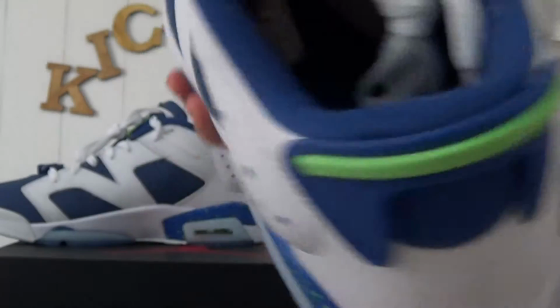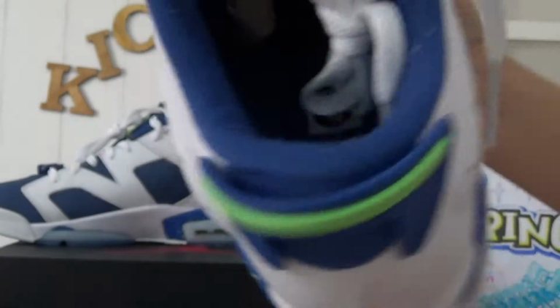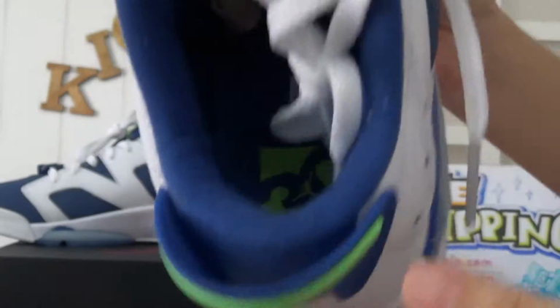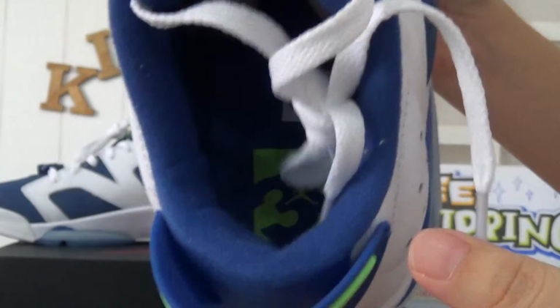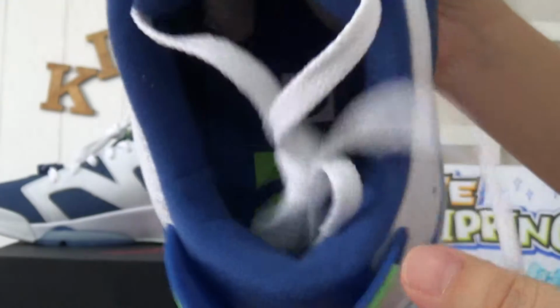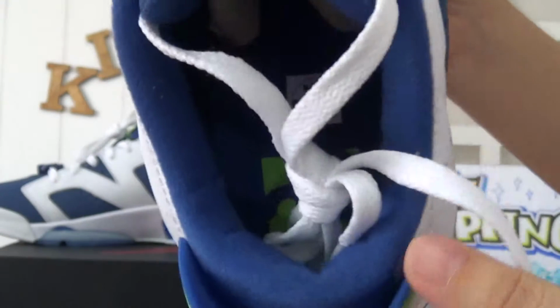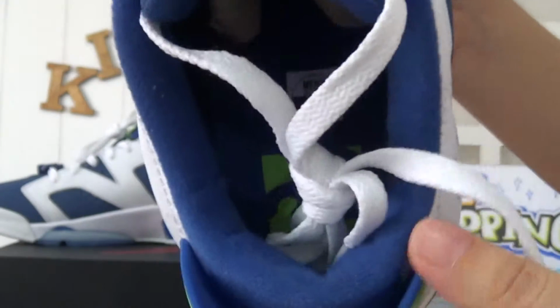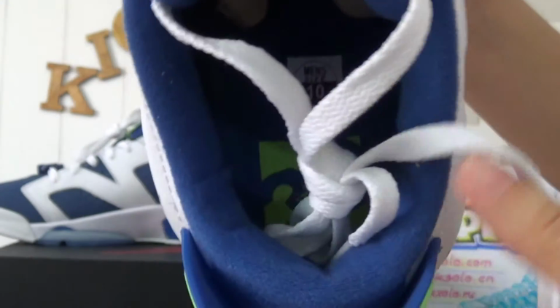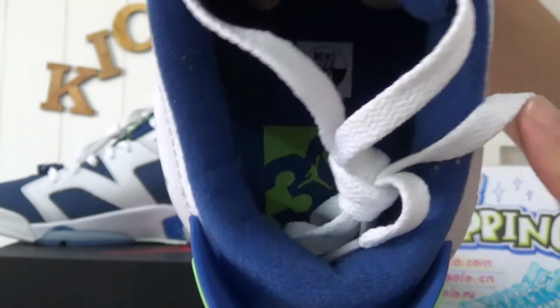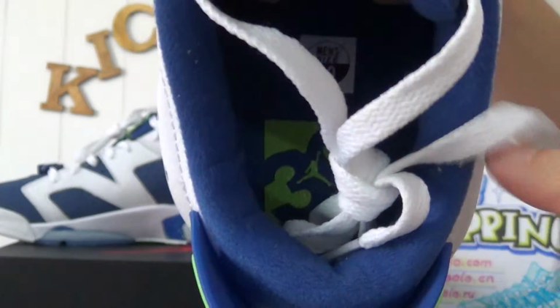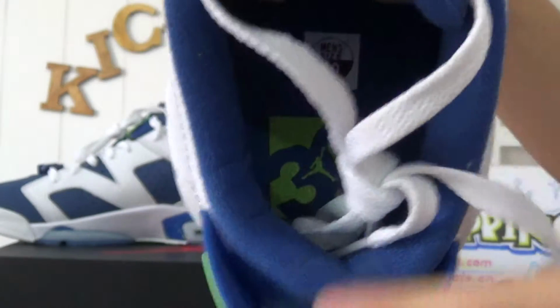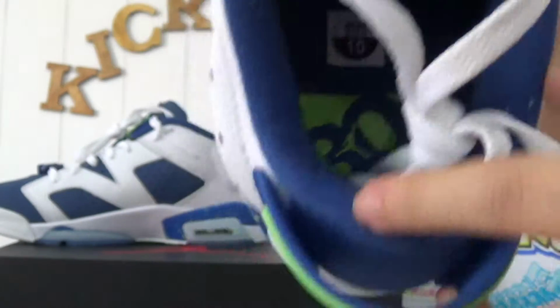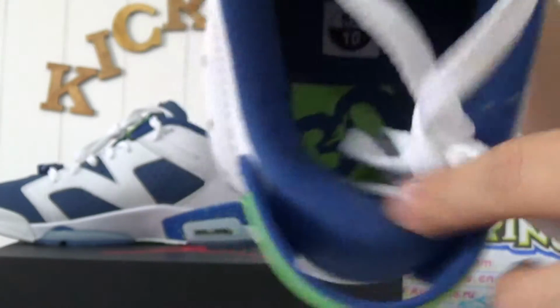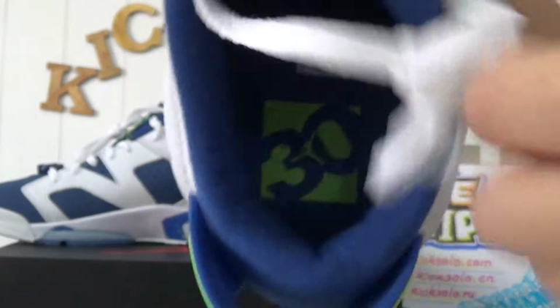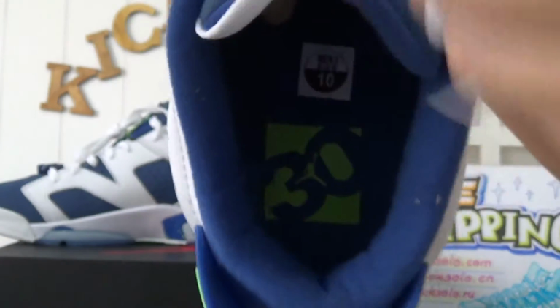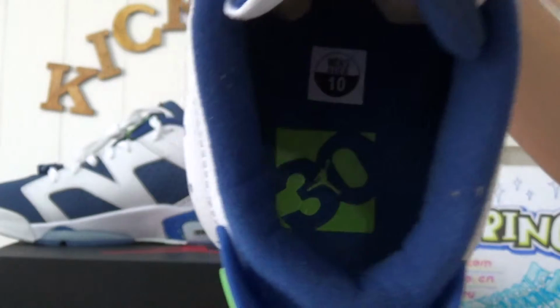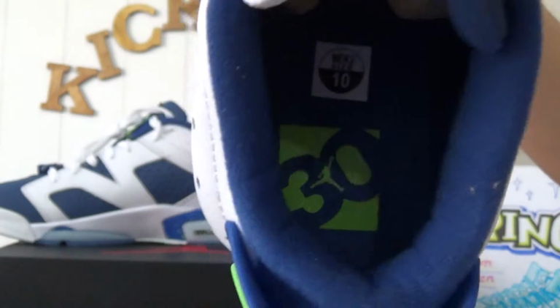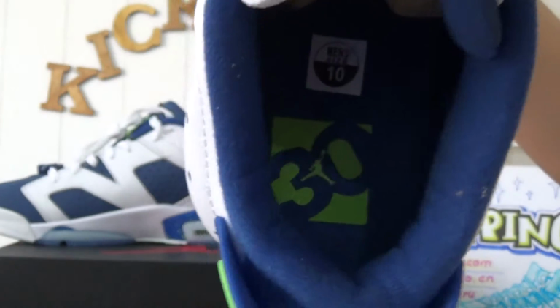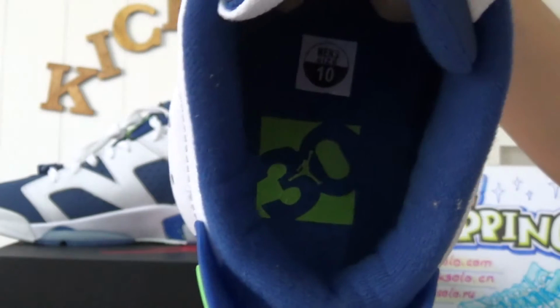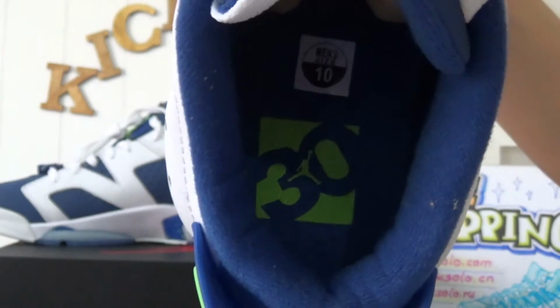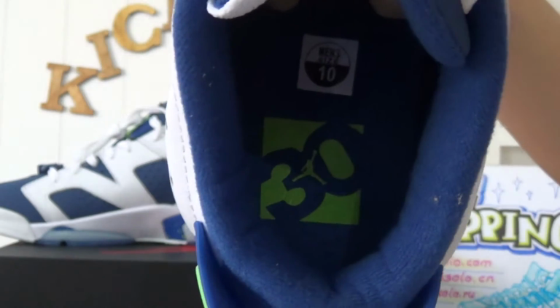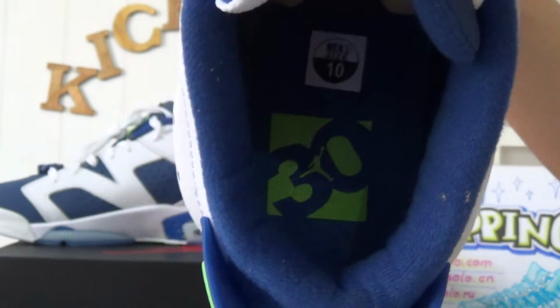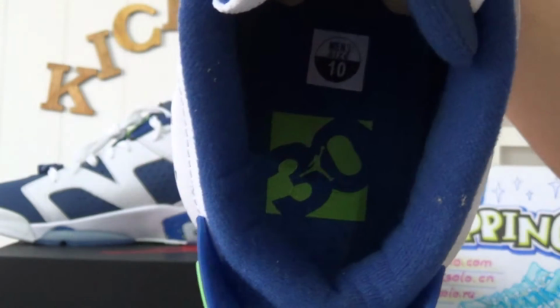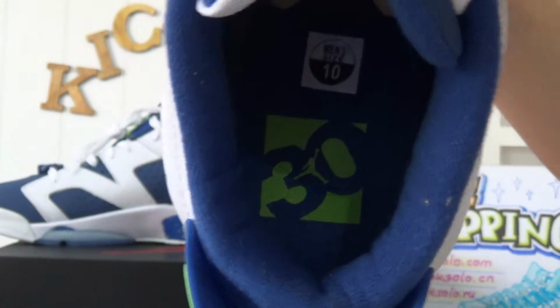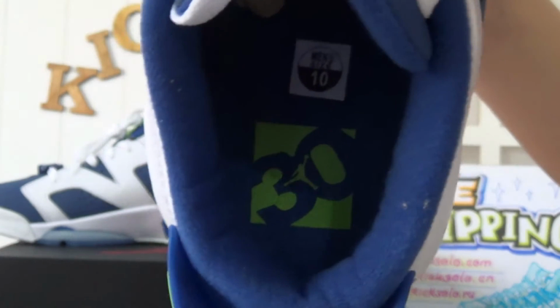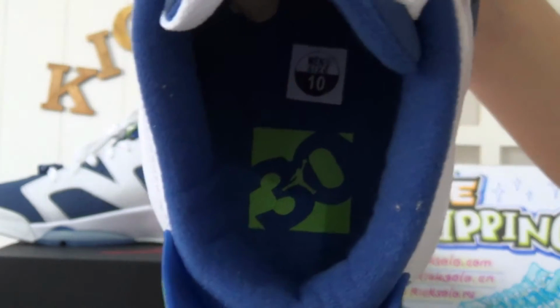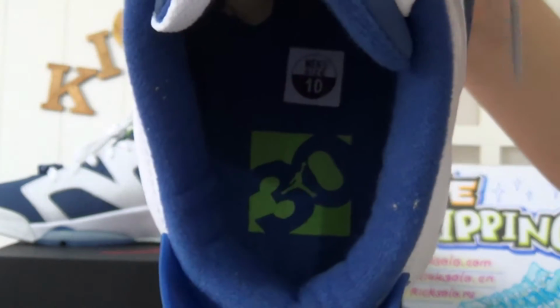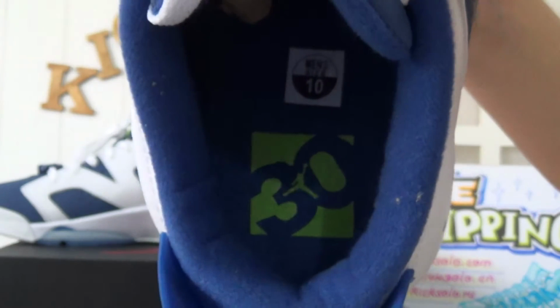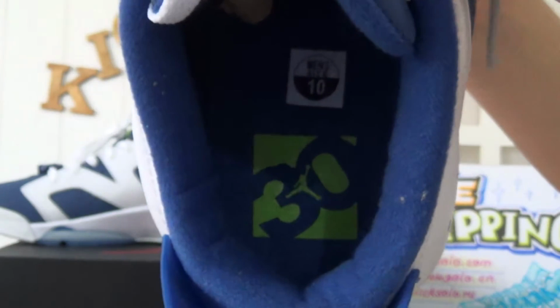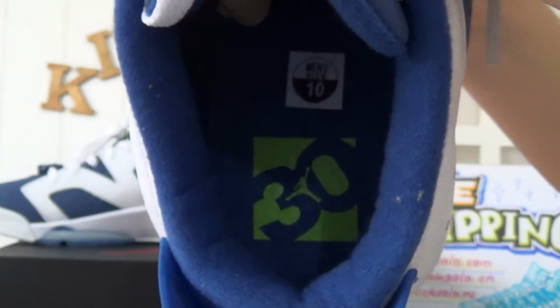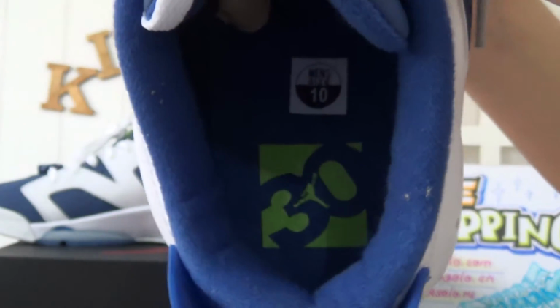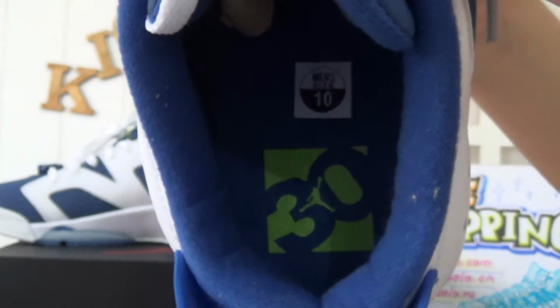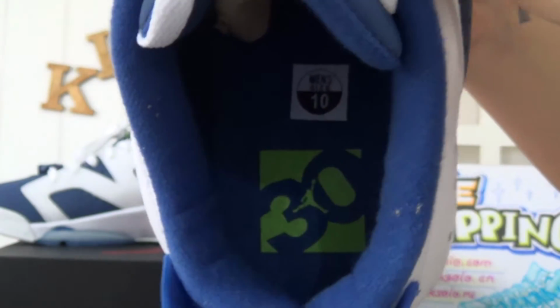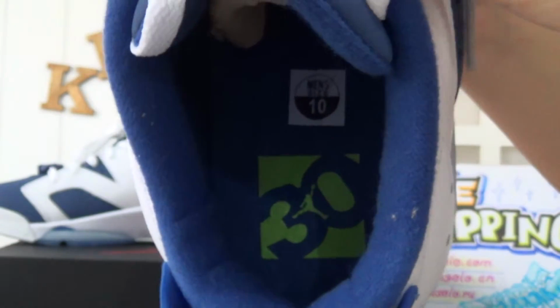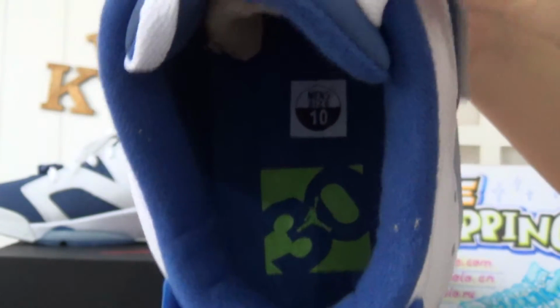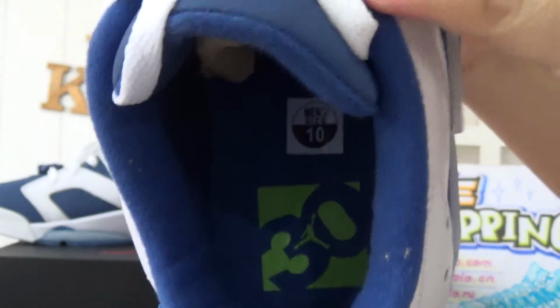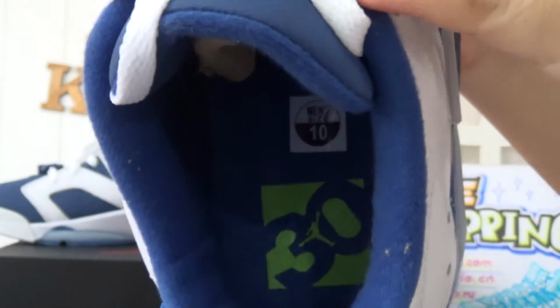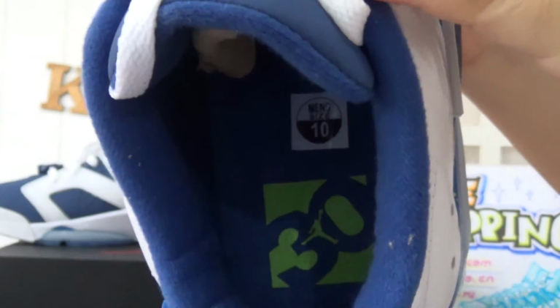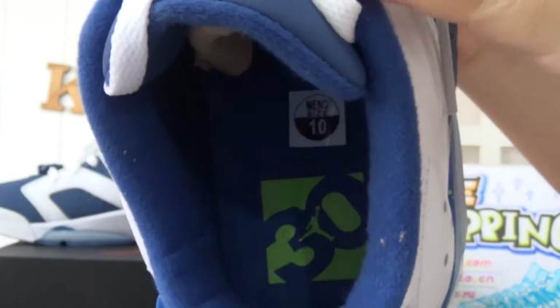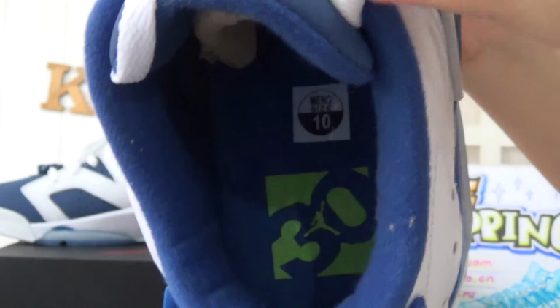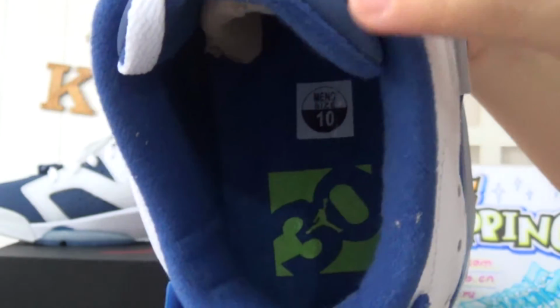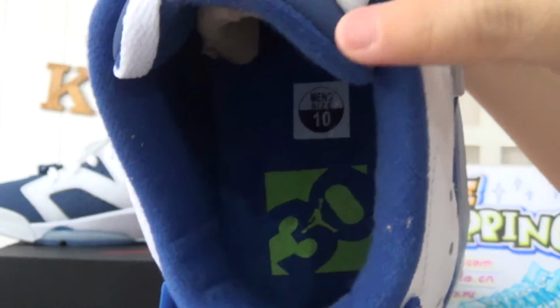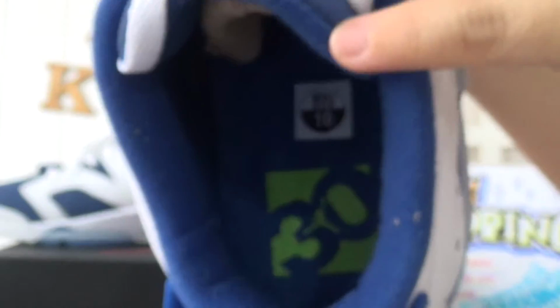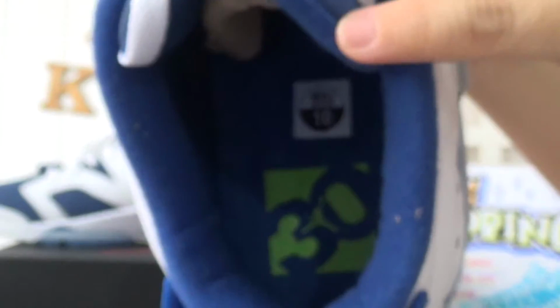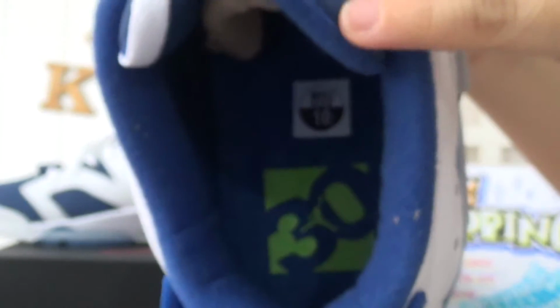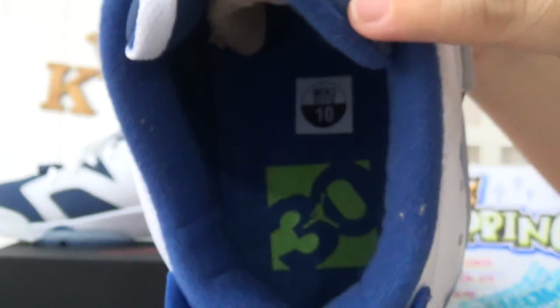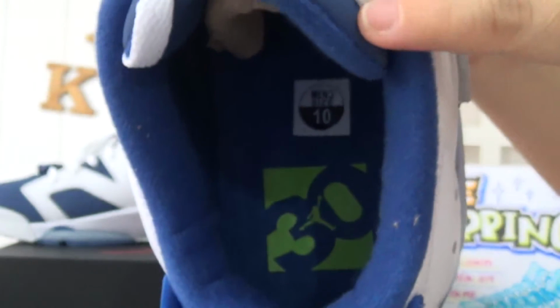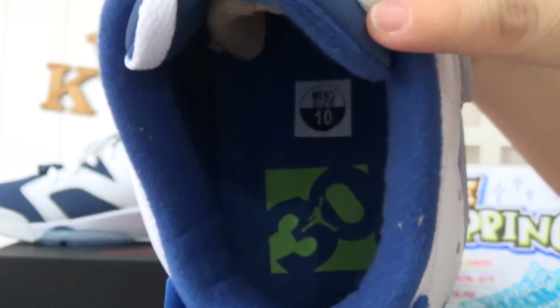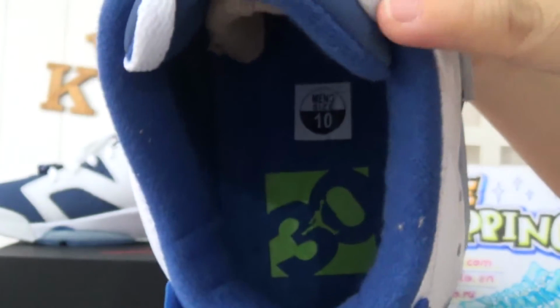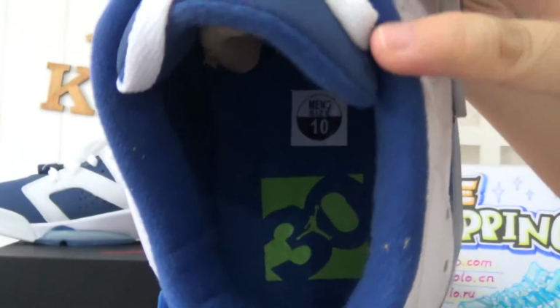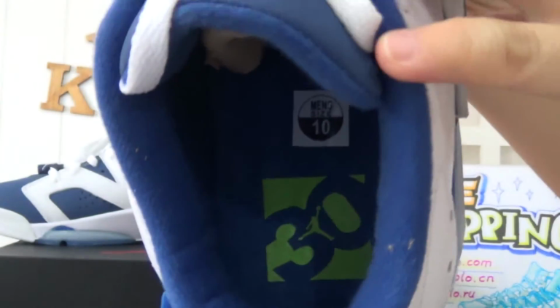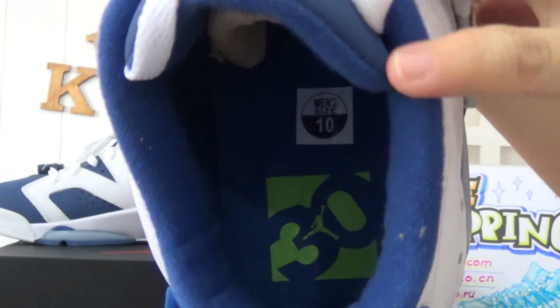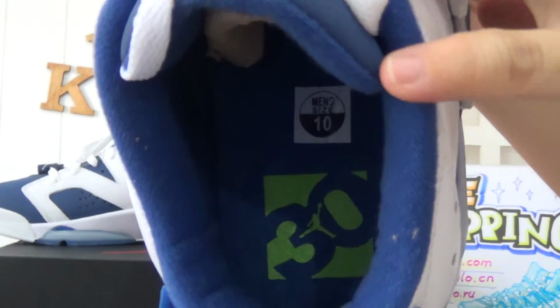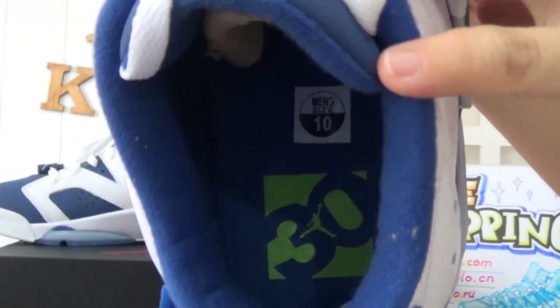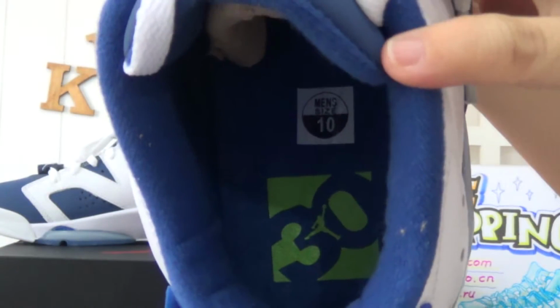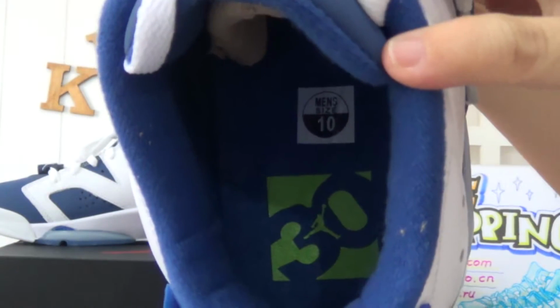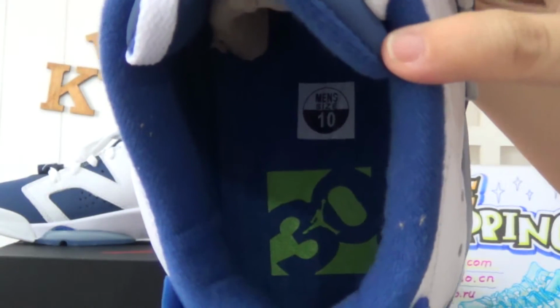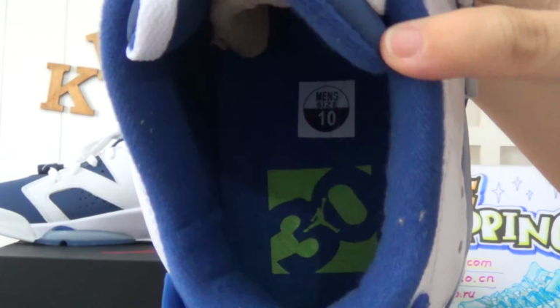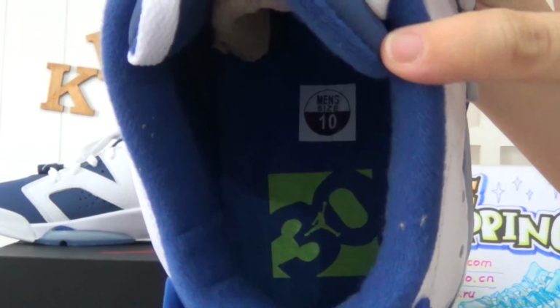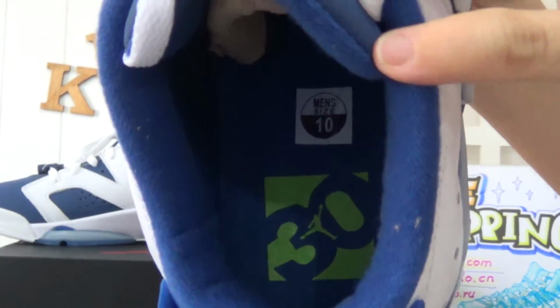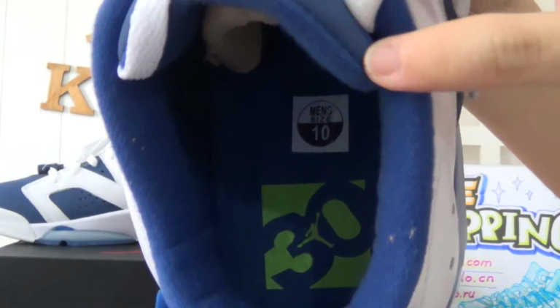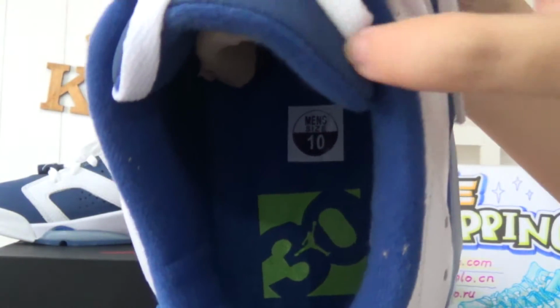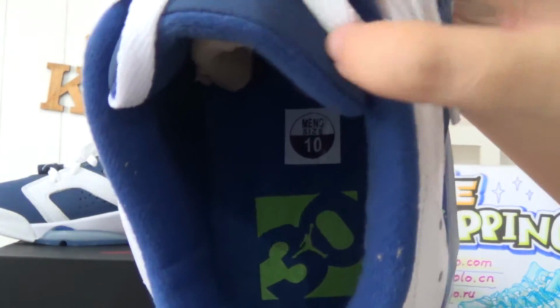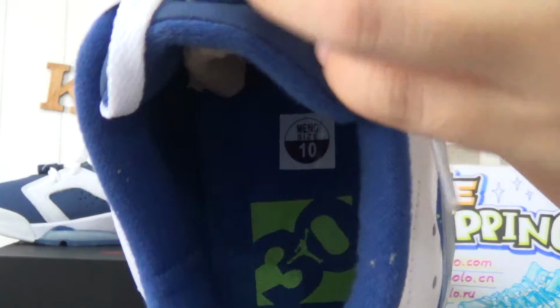Also, the insole features a green Jumperman logo on a number 13 background.